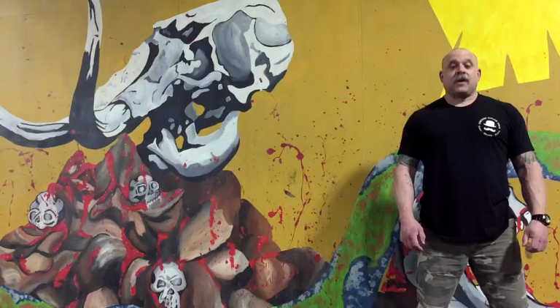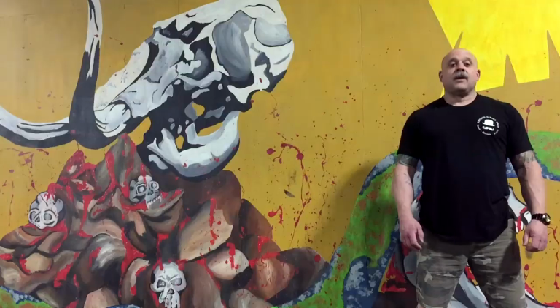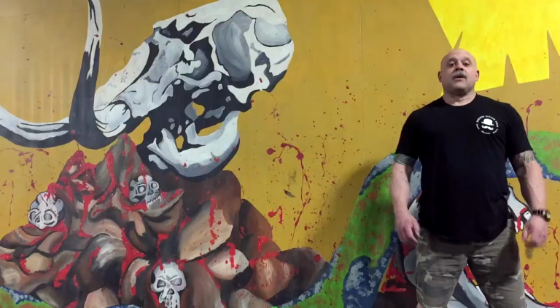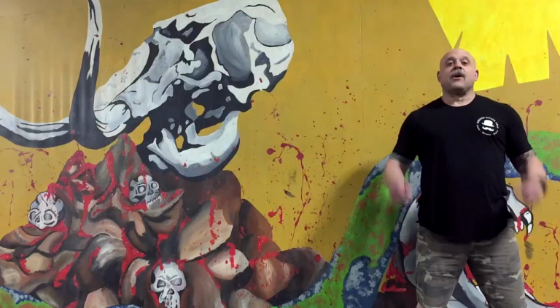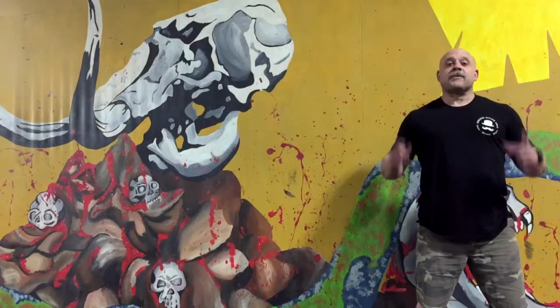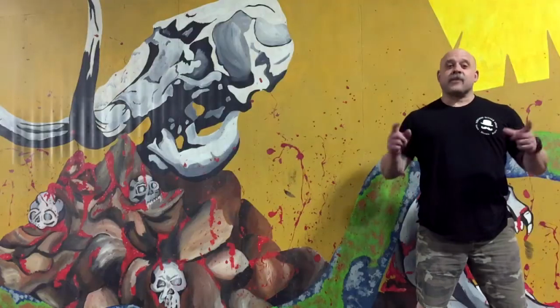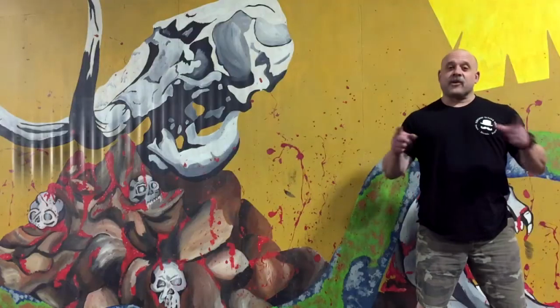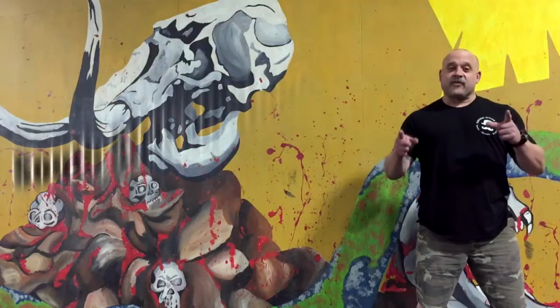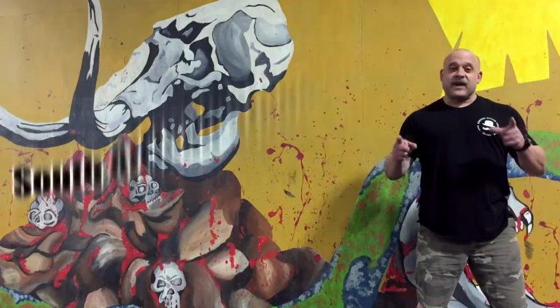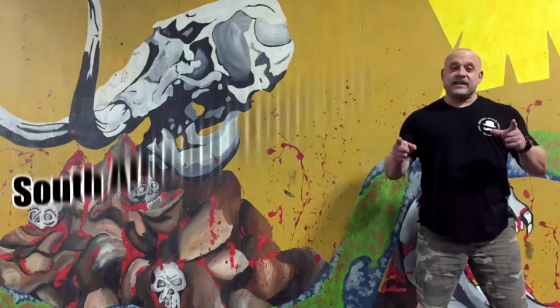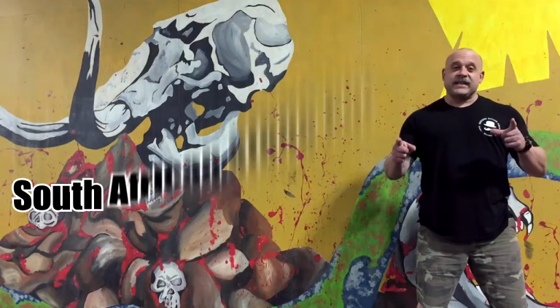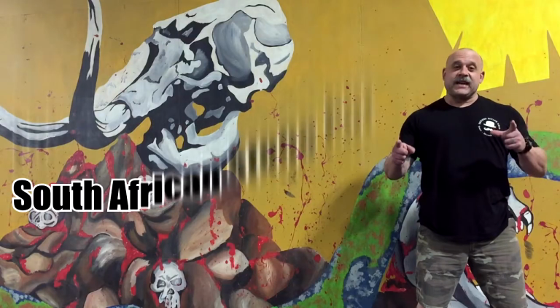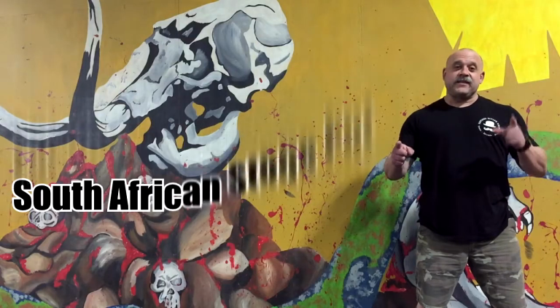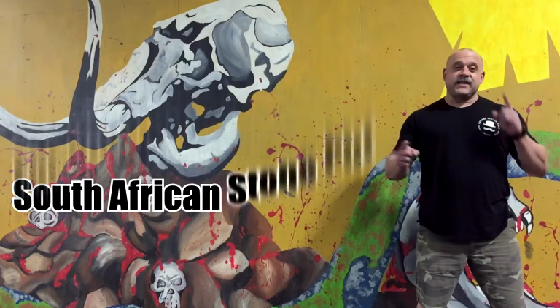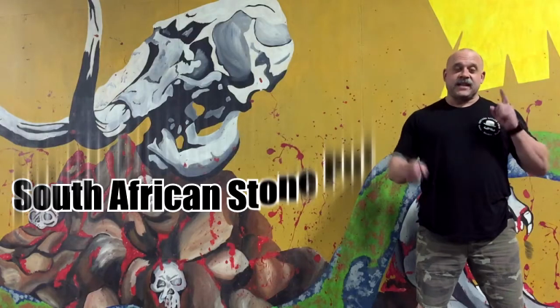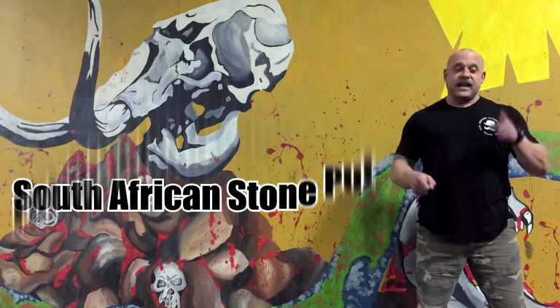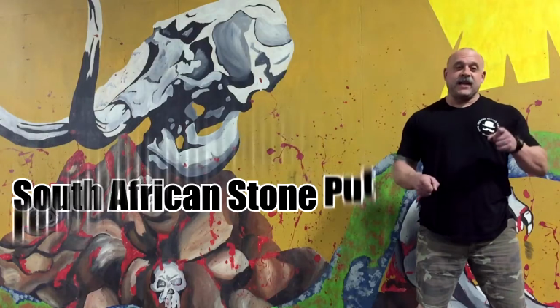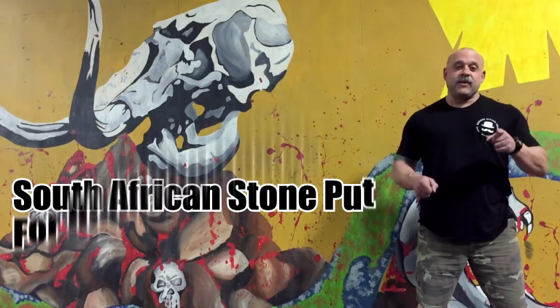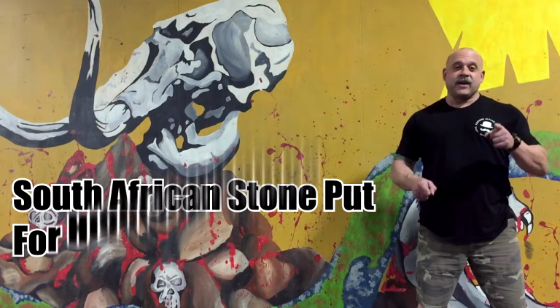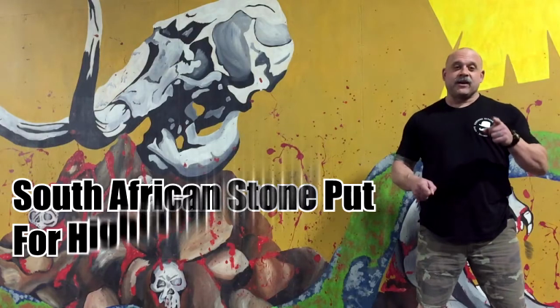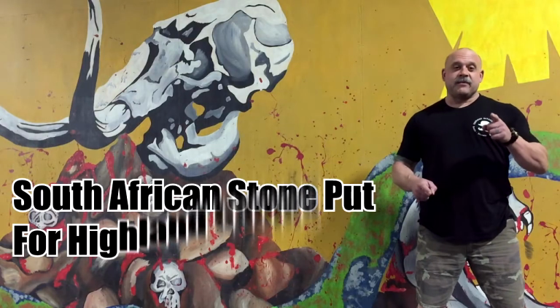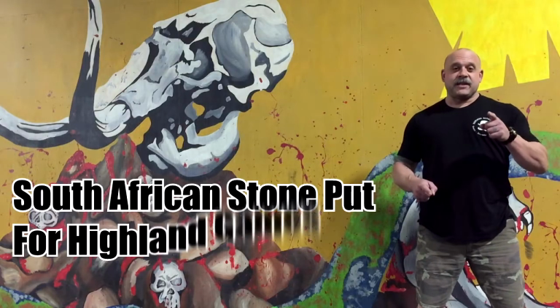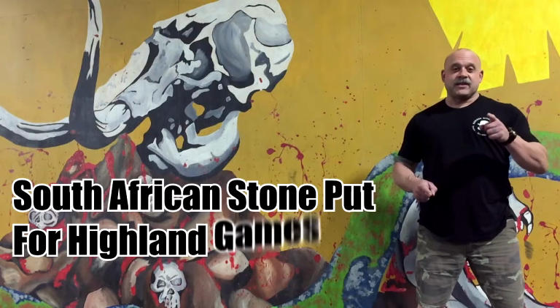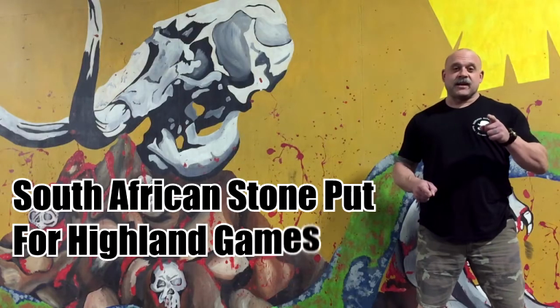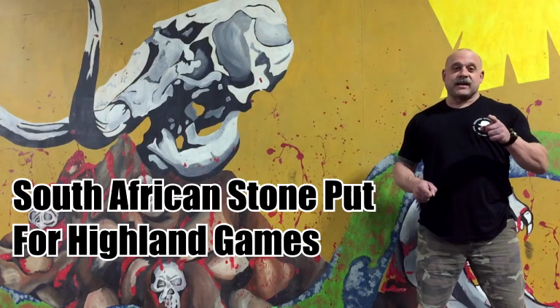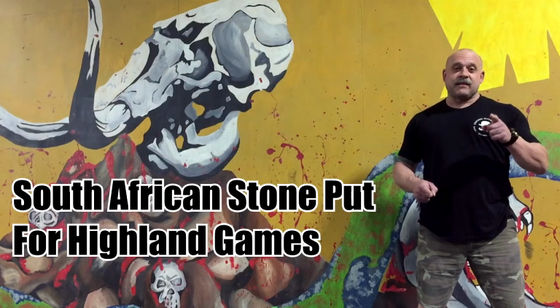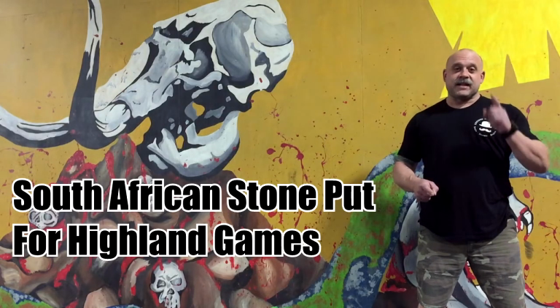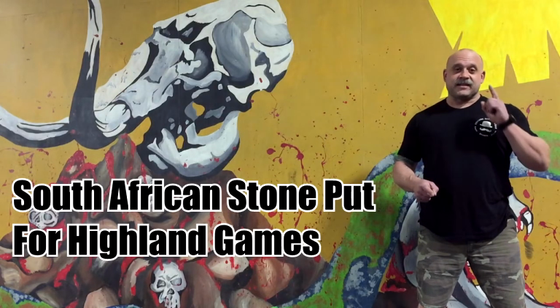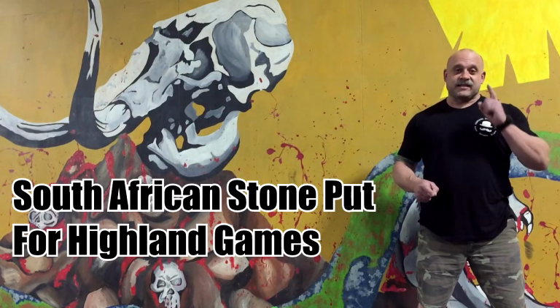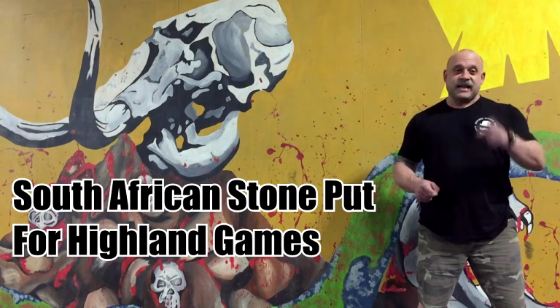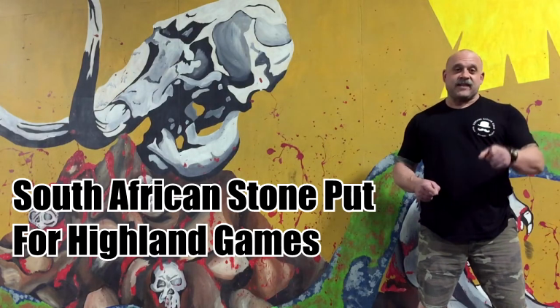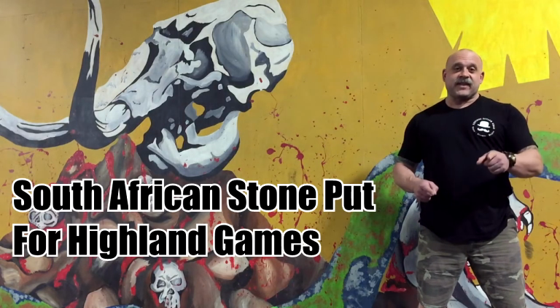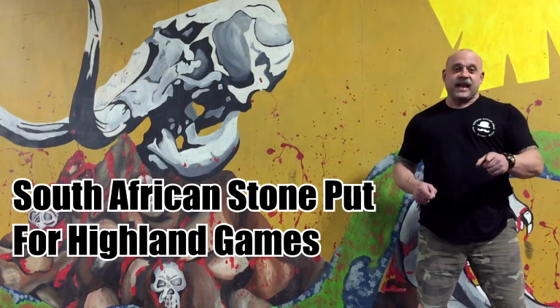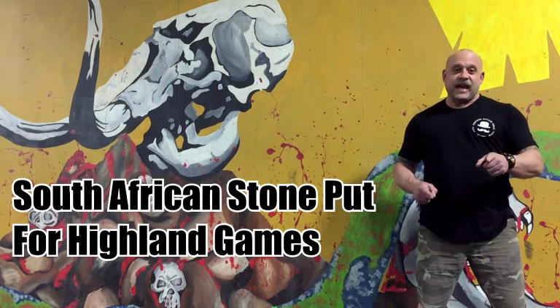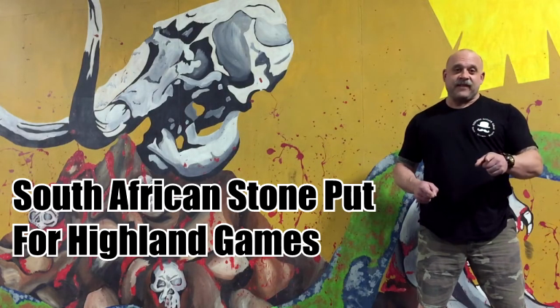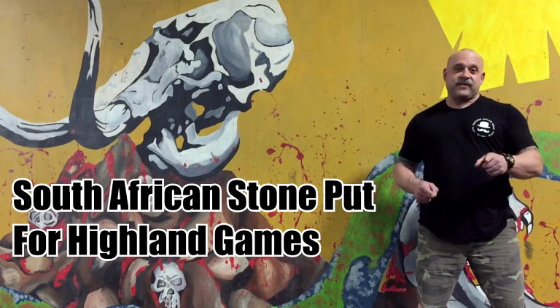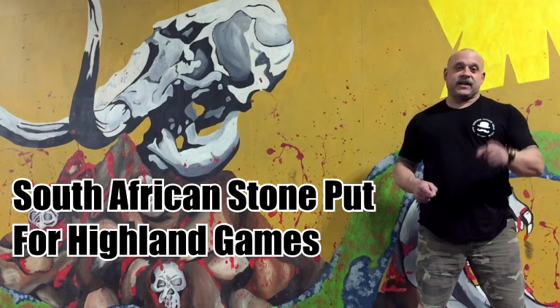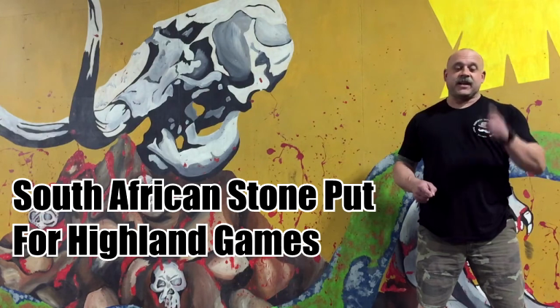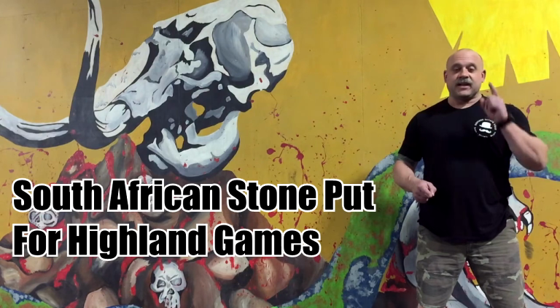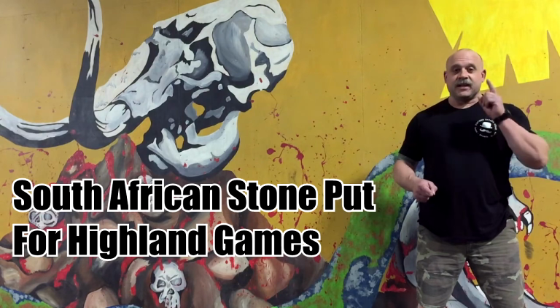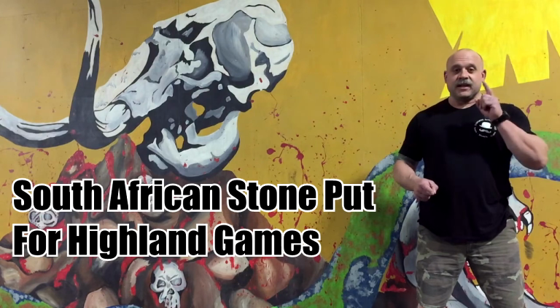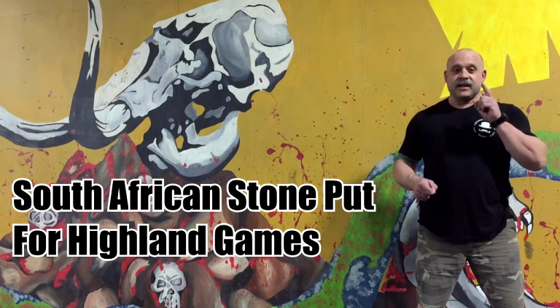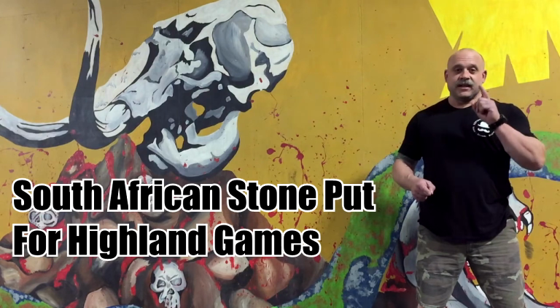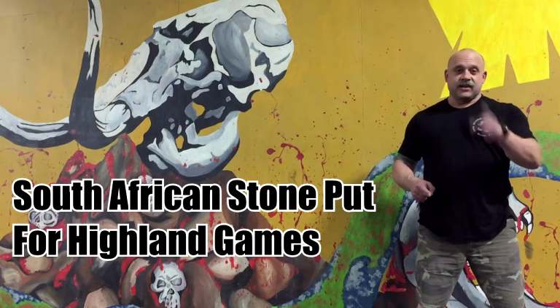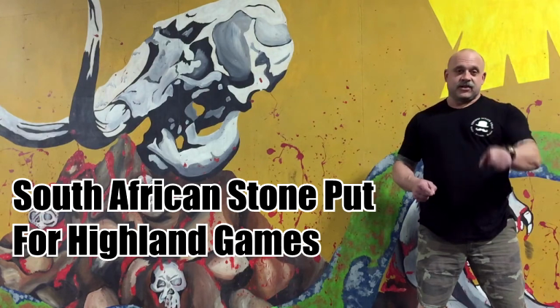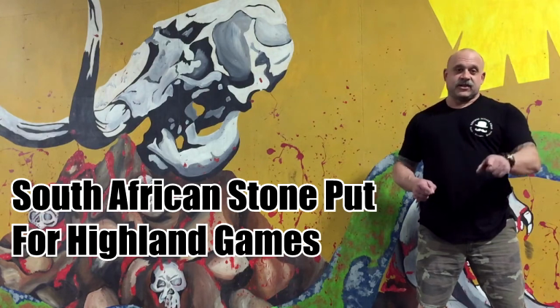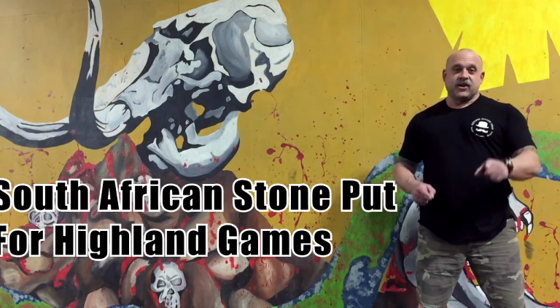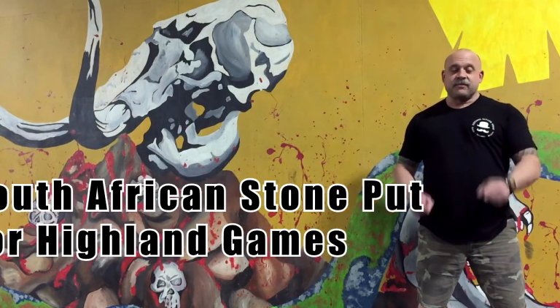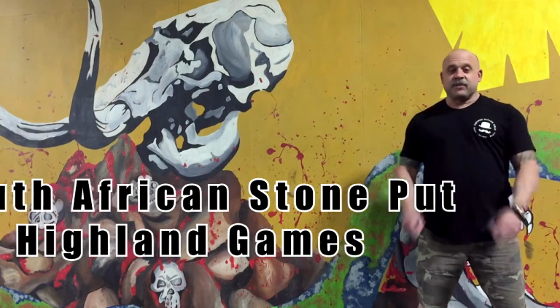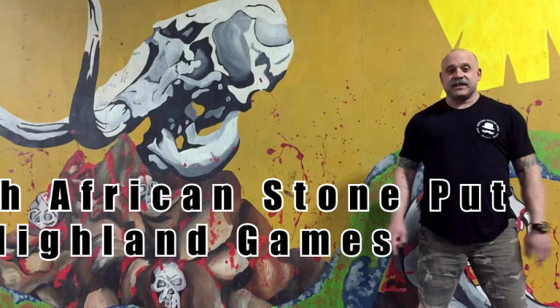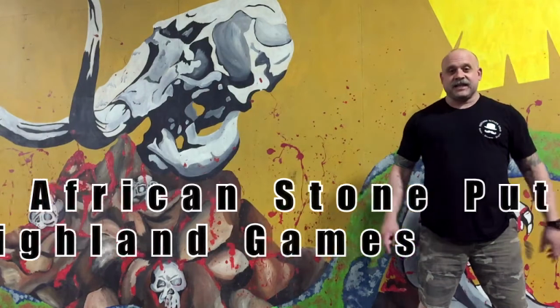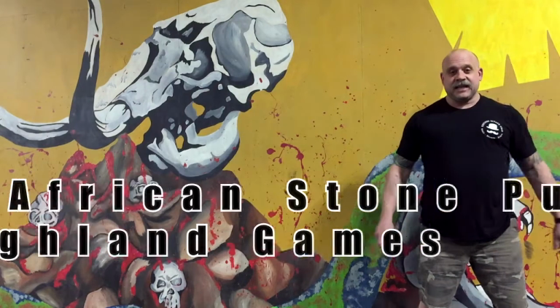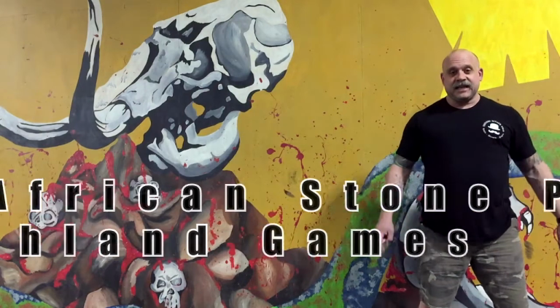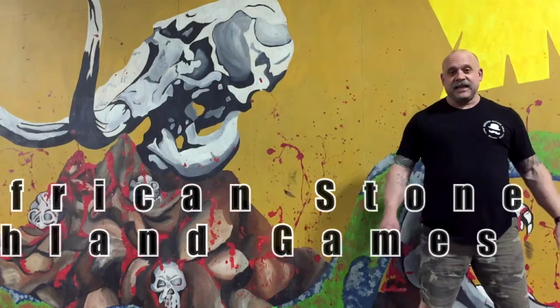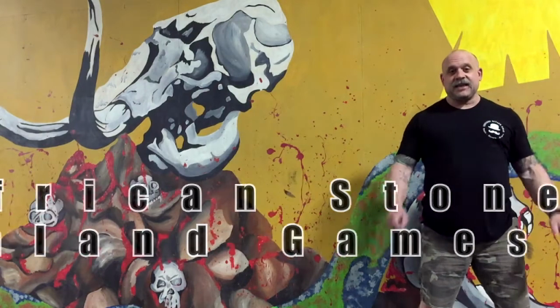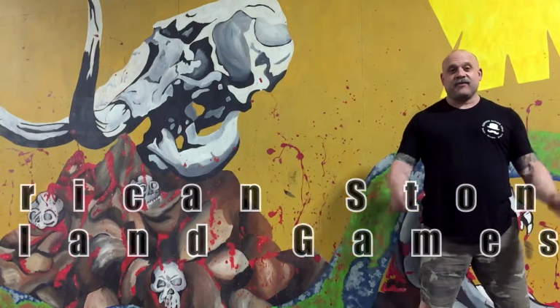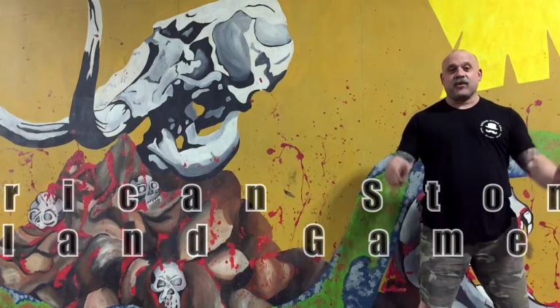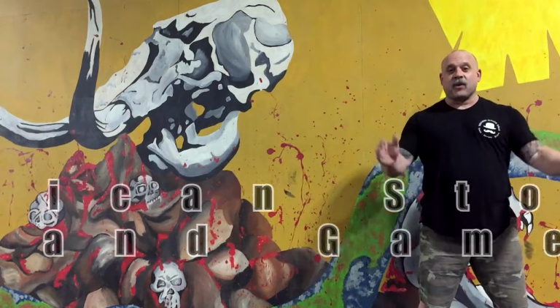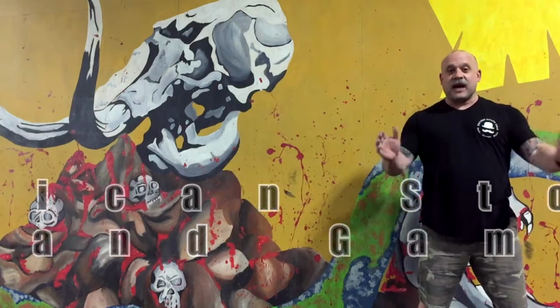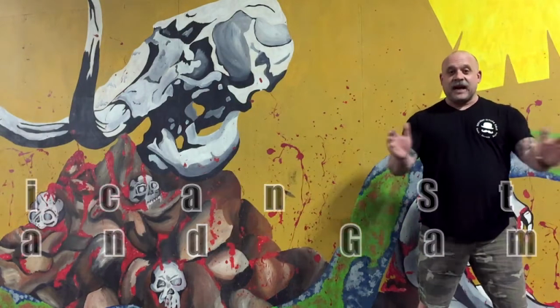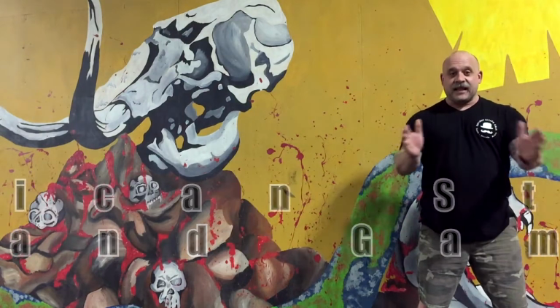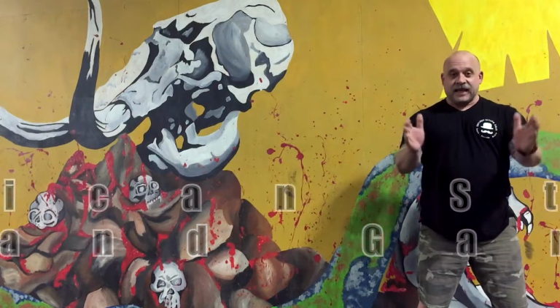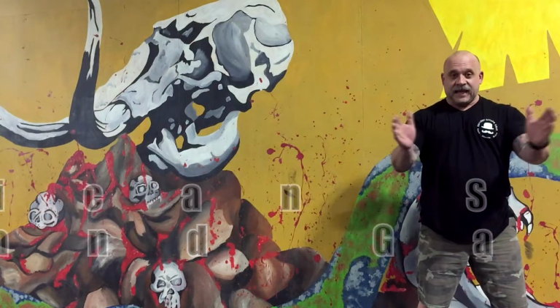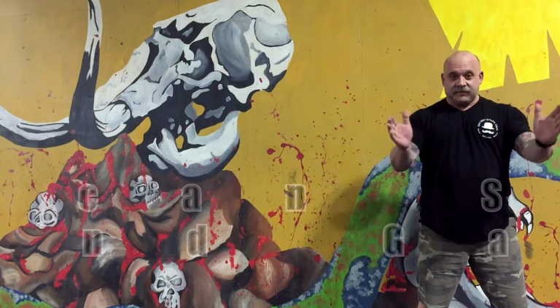Welcome to the Refined Savage. Today we are going to be talking about the South African stone put technique for Highland Games.